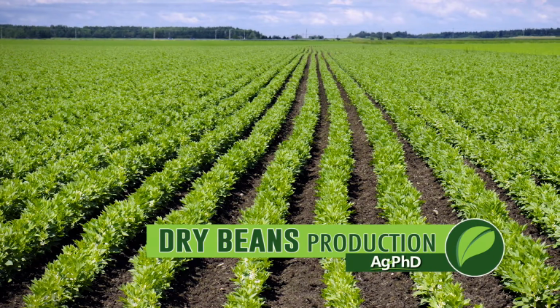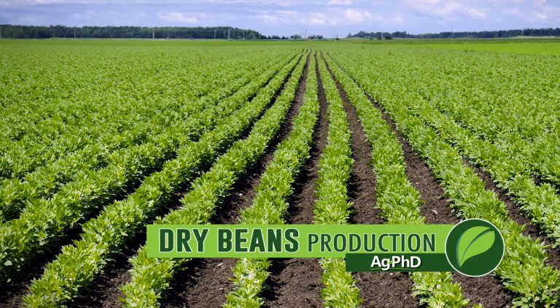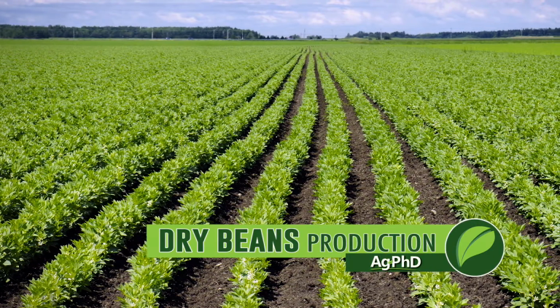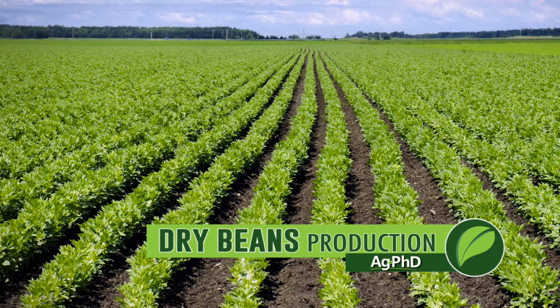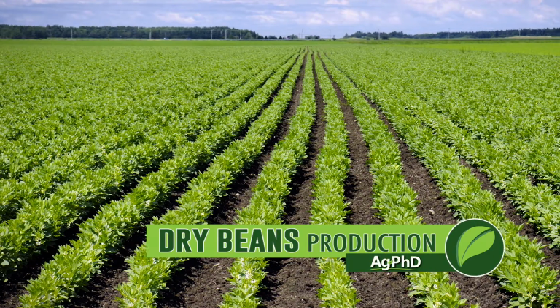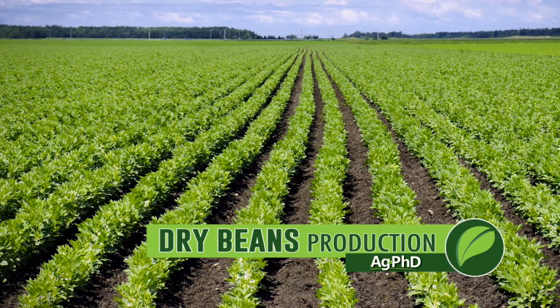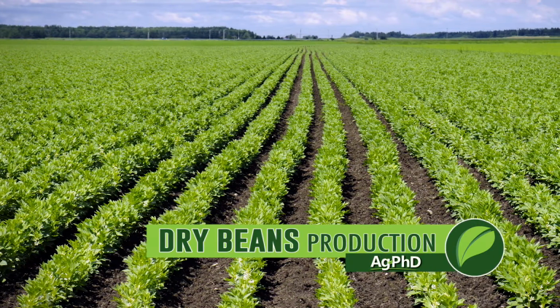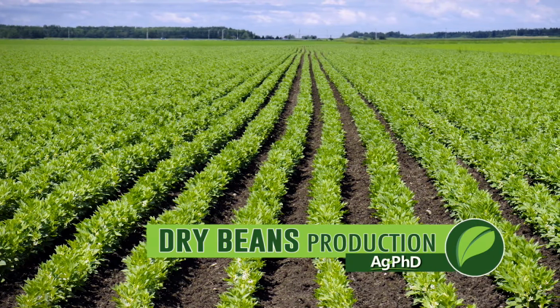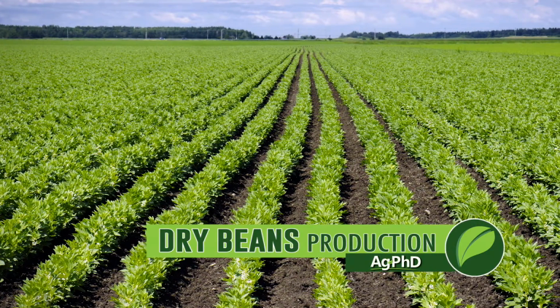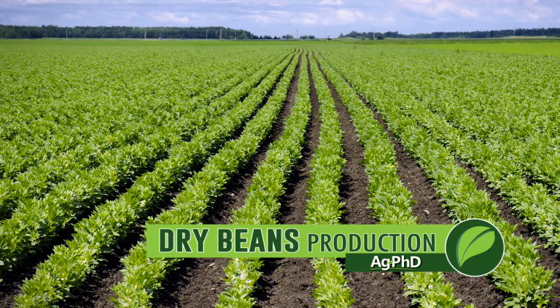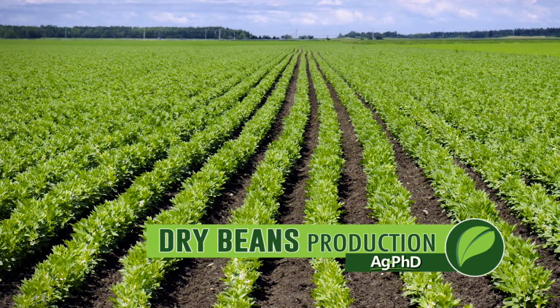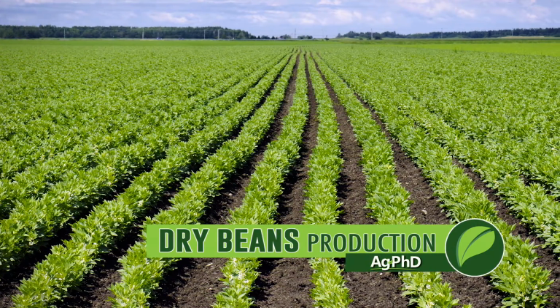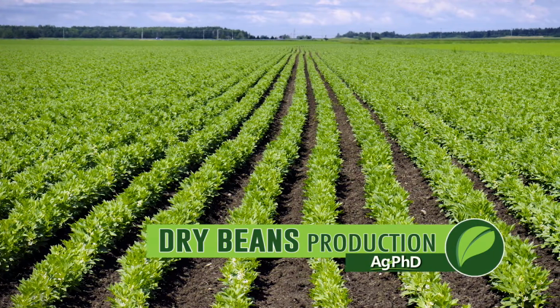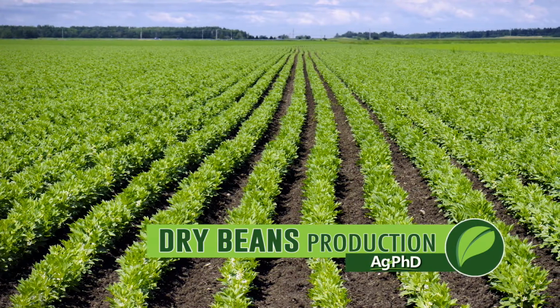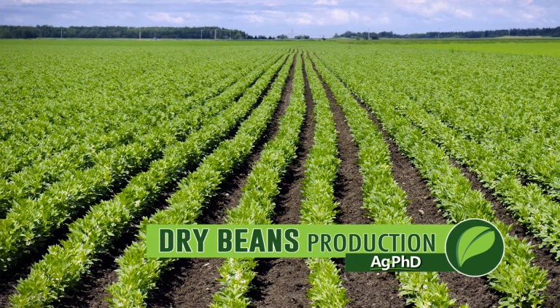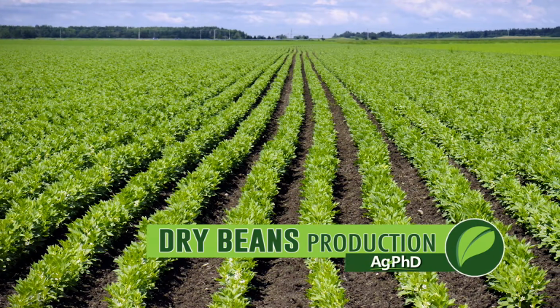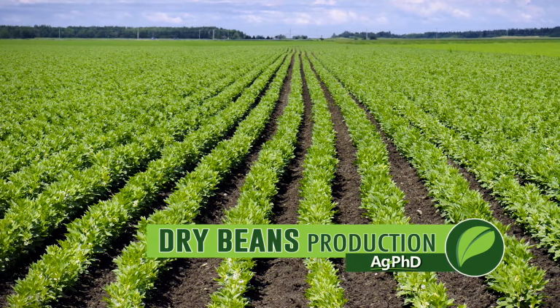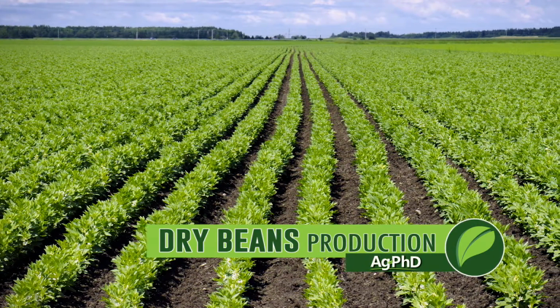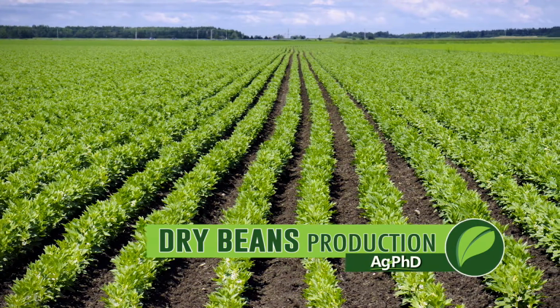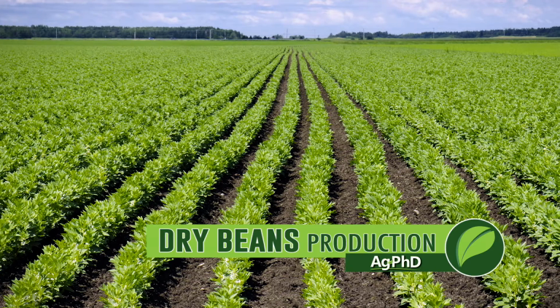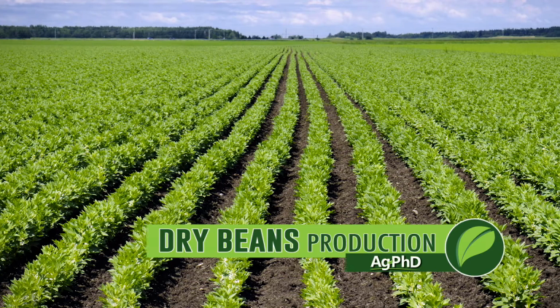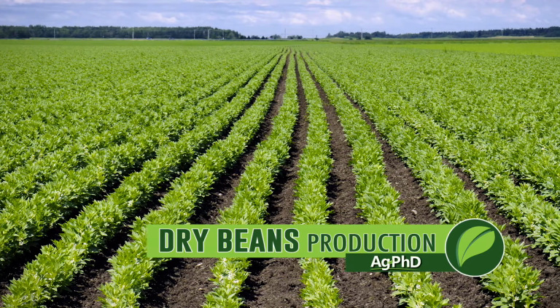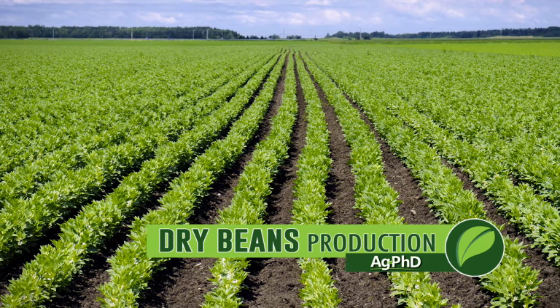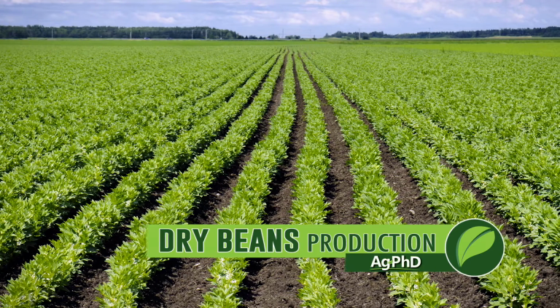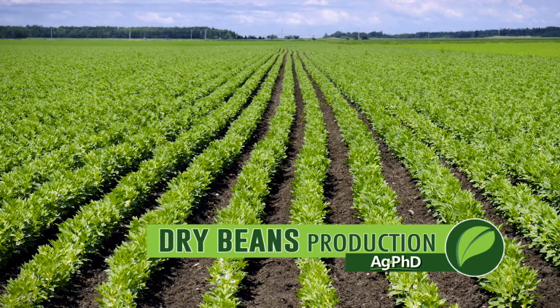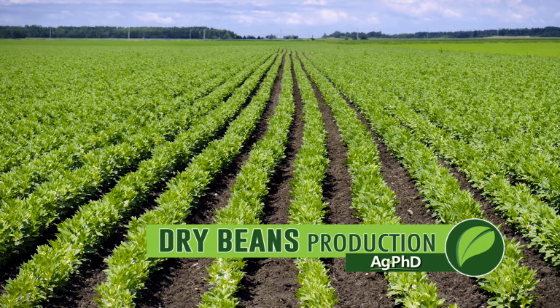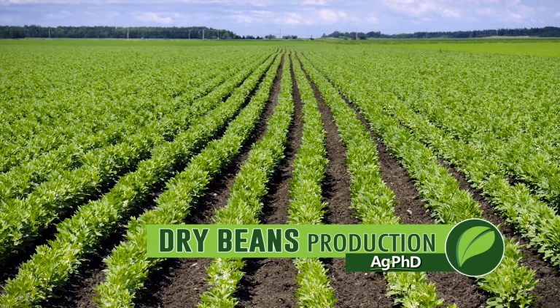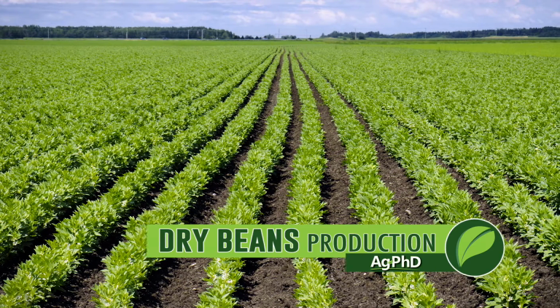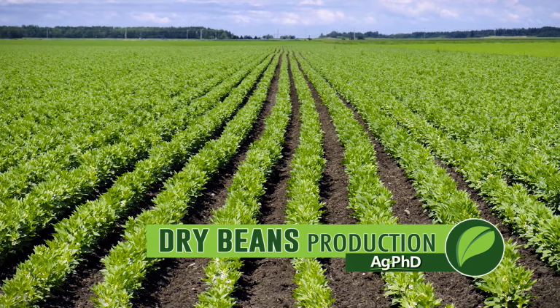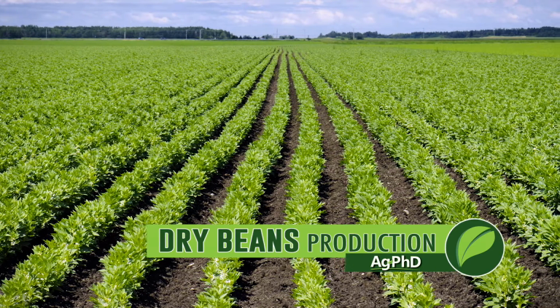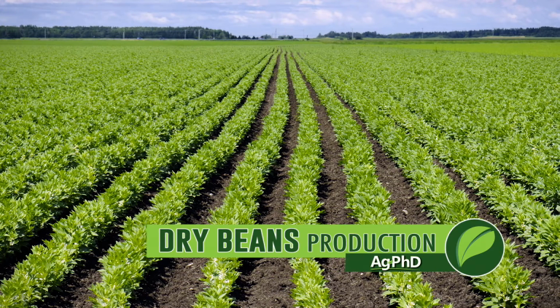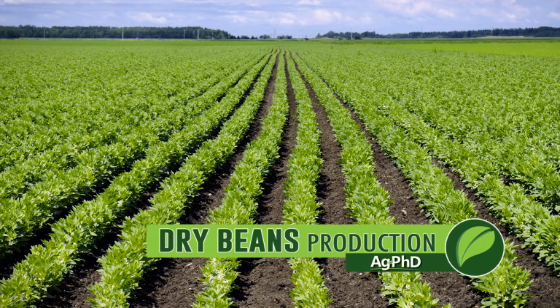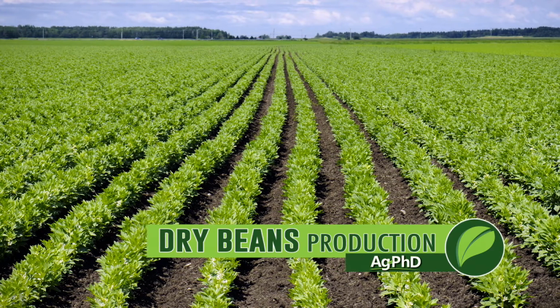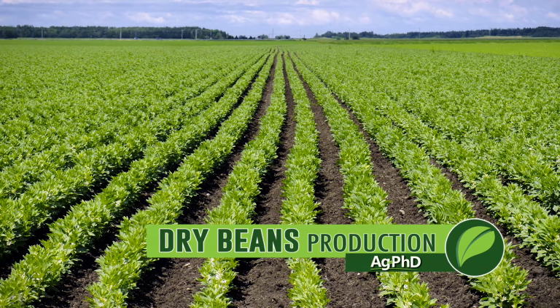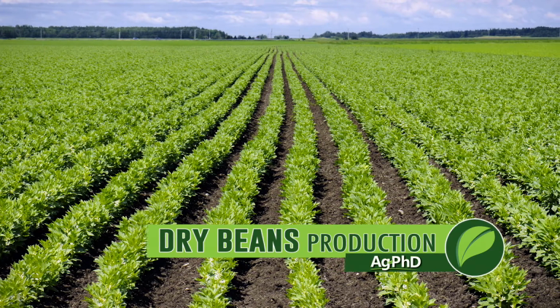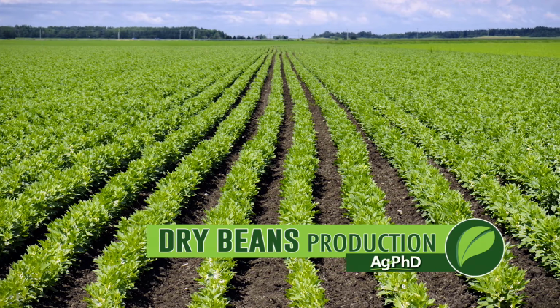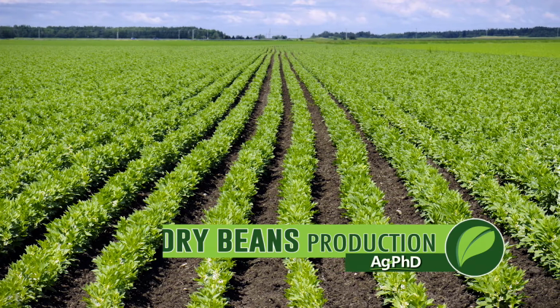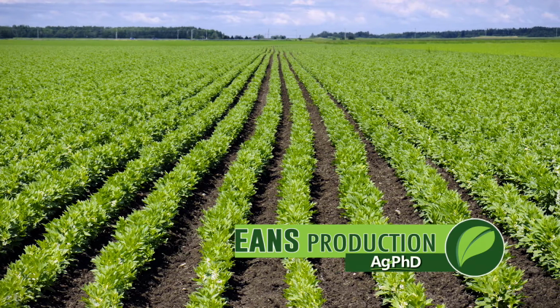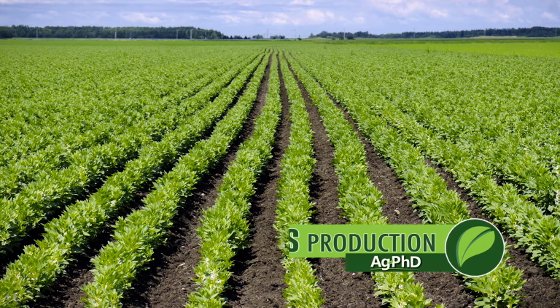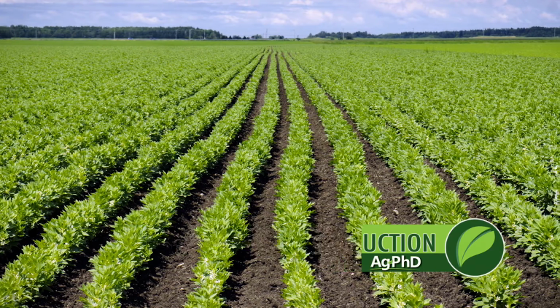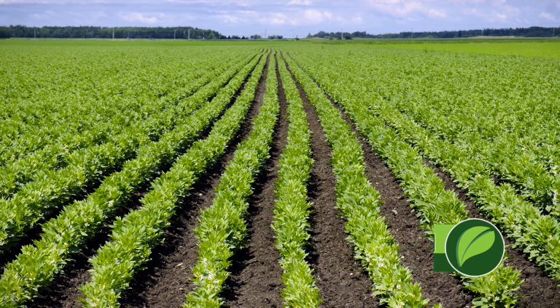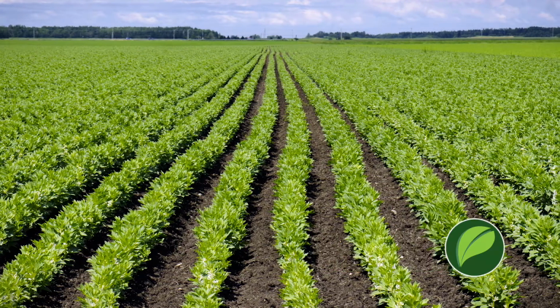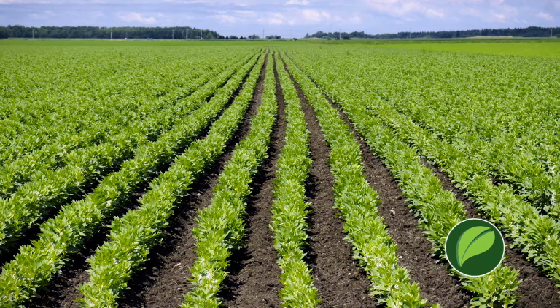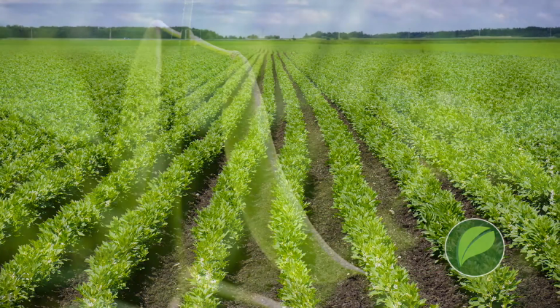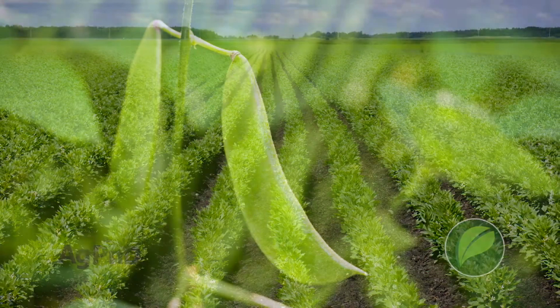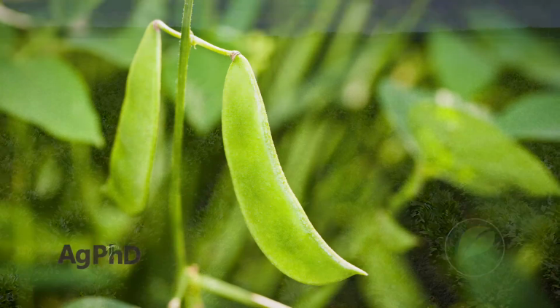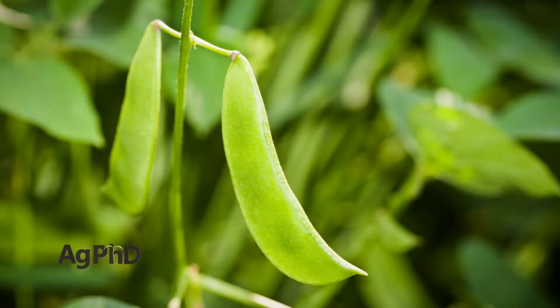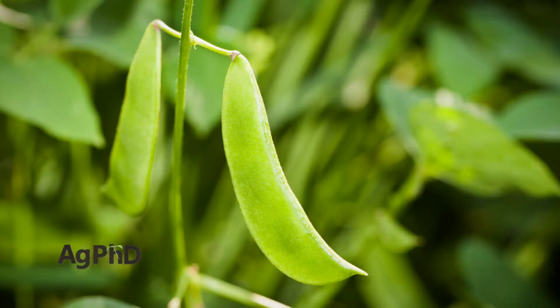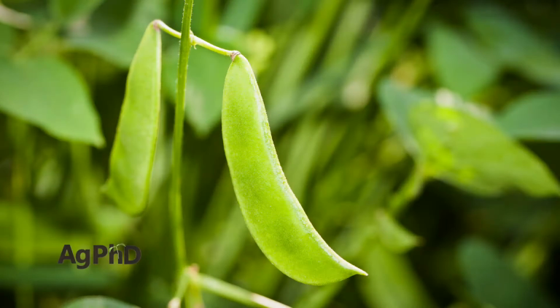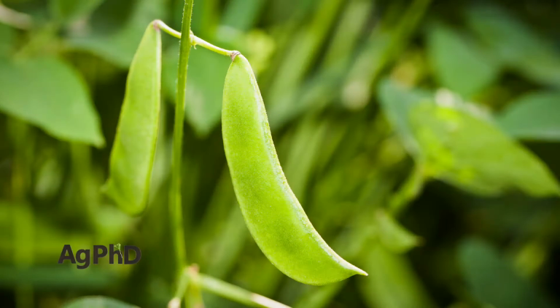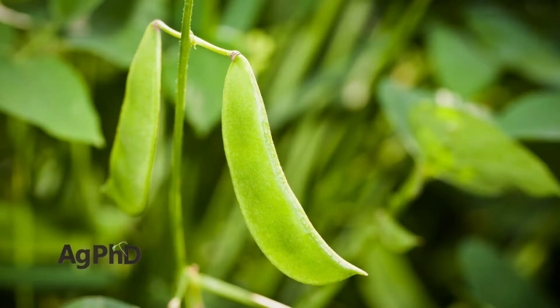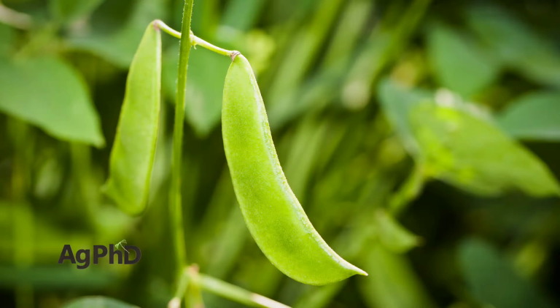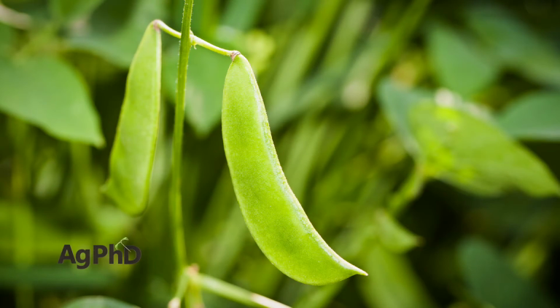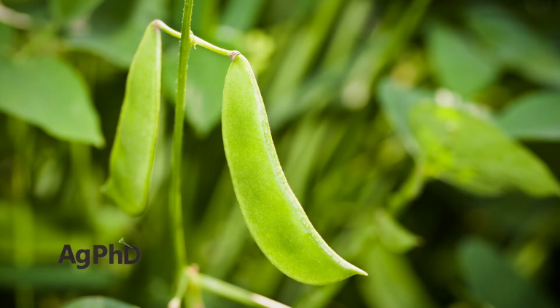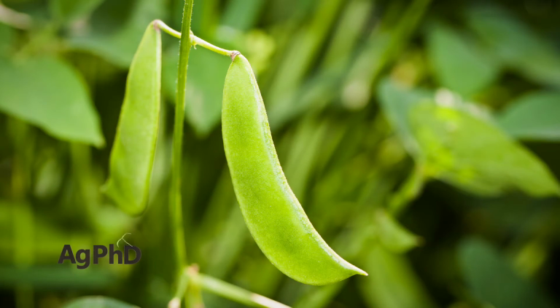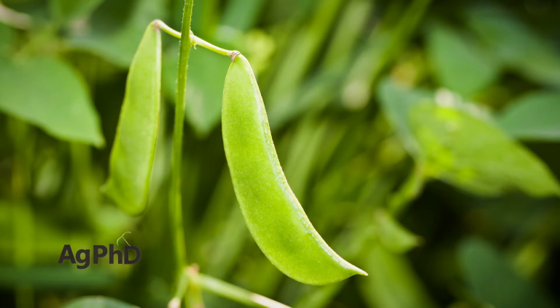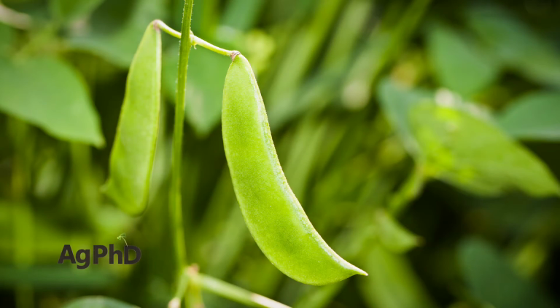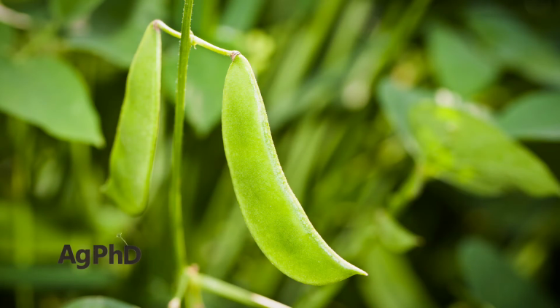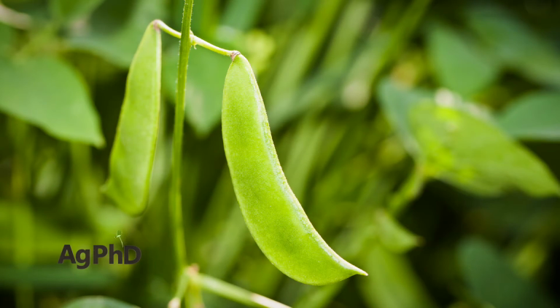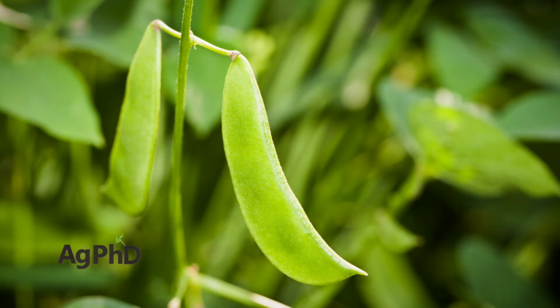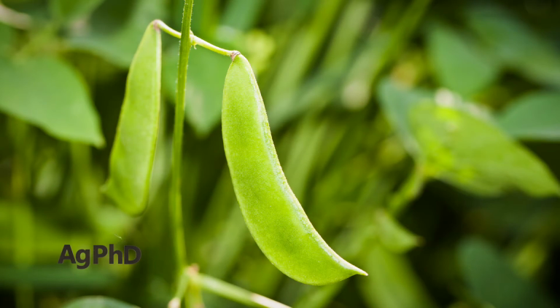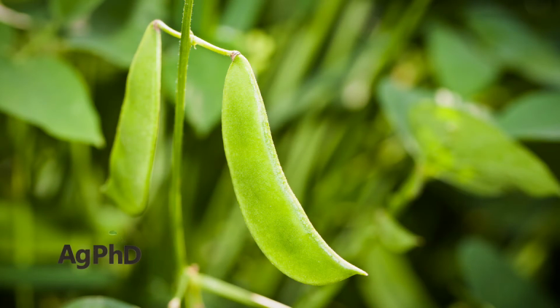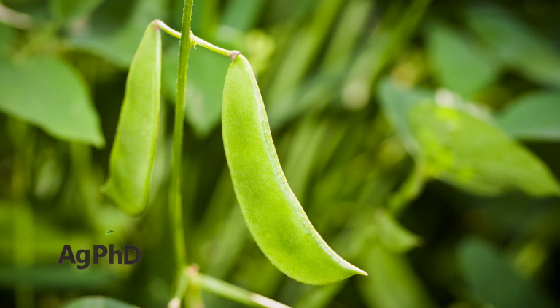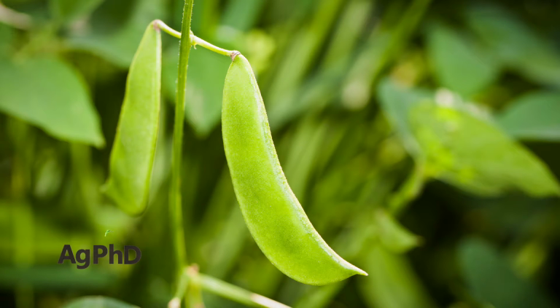One of the crops we don't talk often about here on Ag PhD is dry beans. So today we wanted to kind of go through production from start to finish.